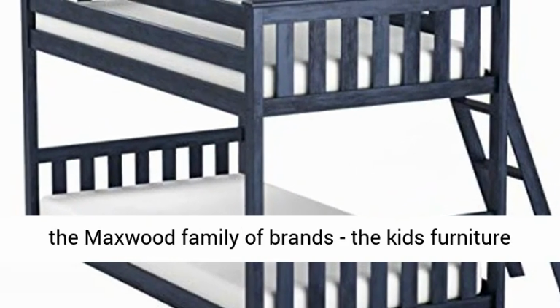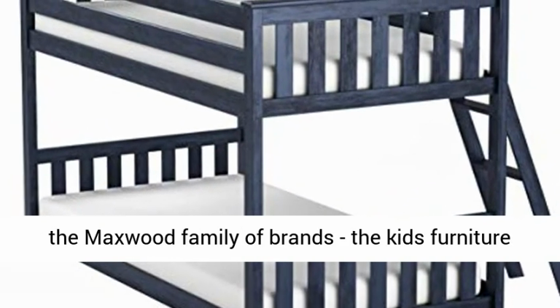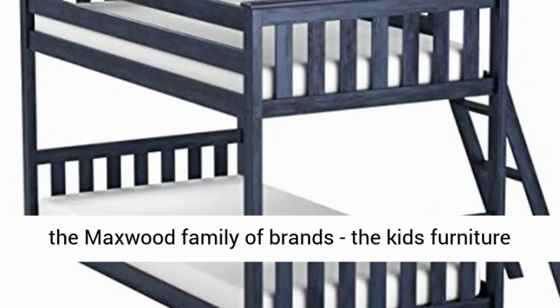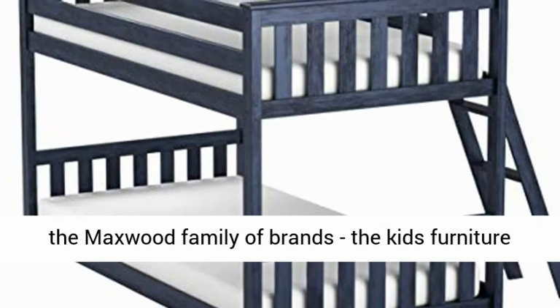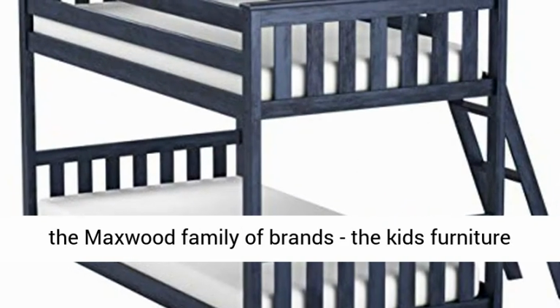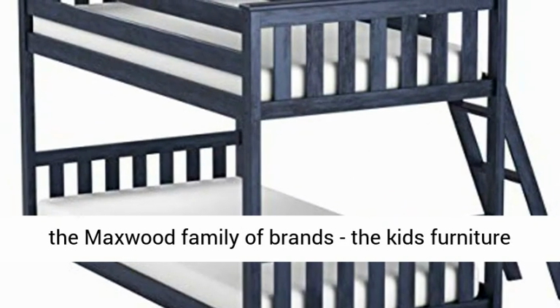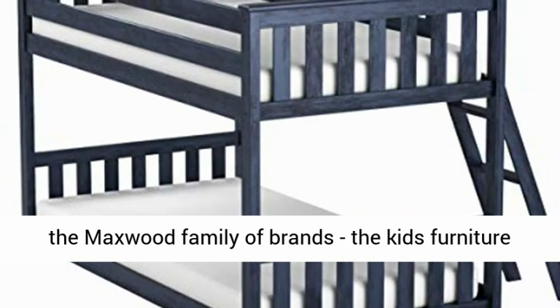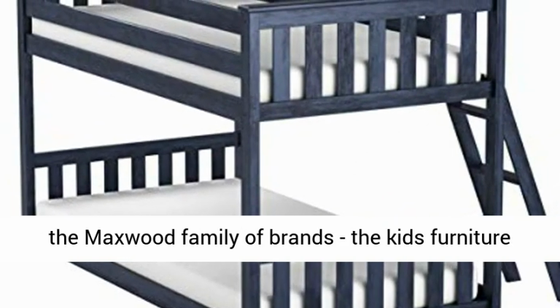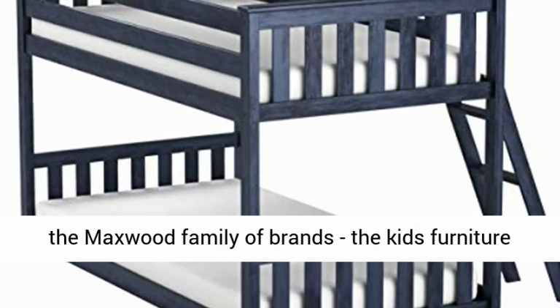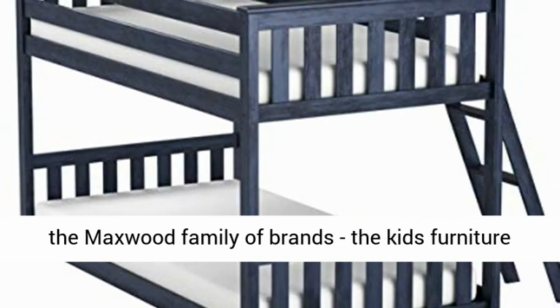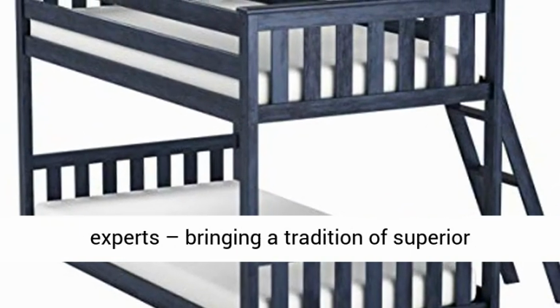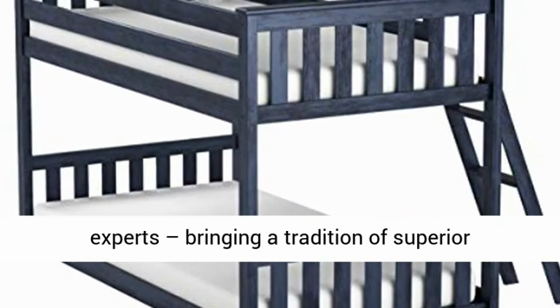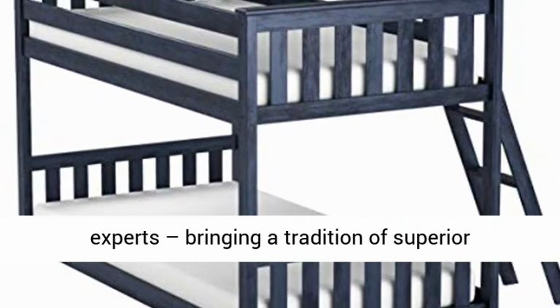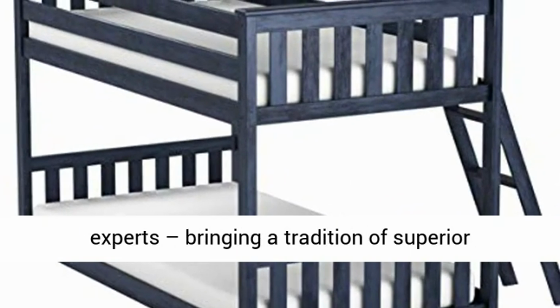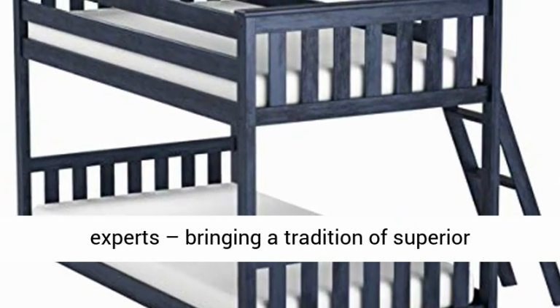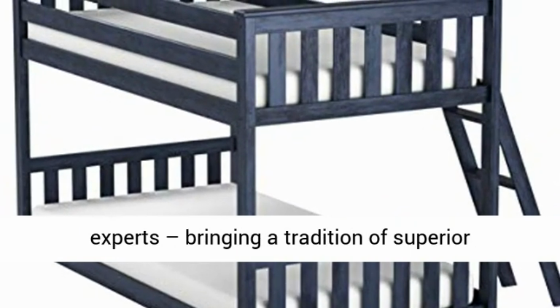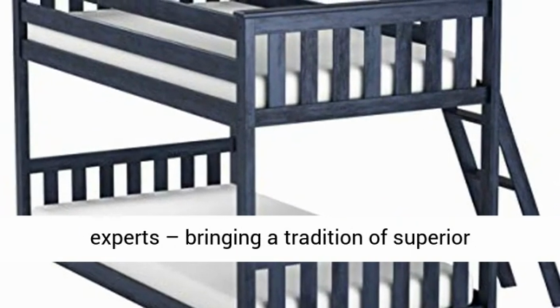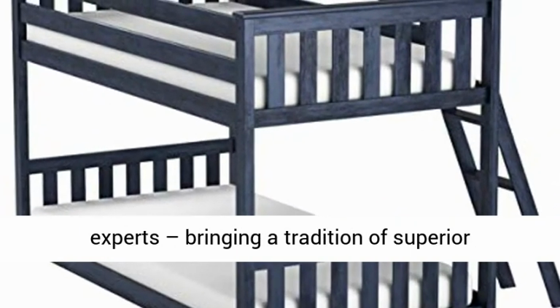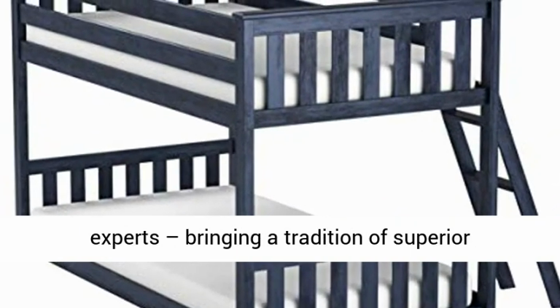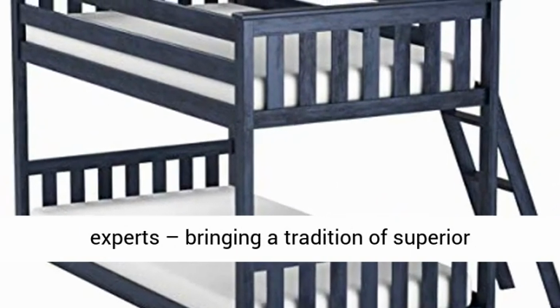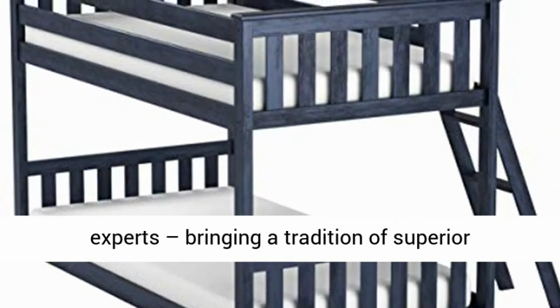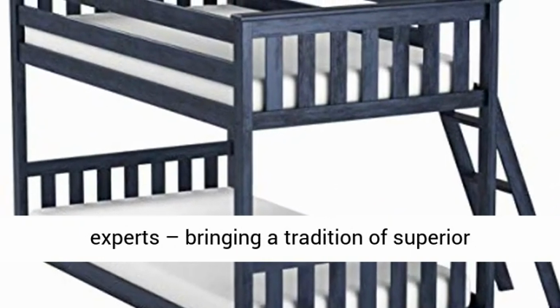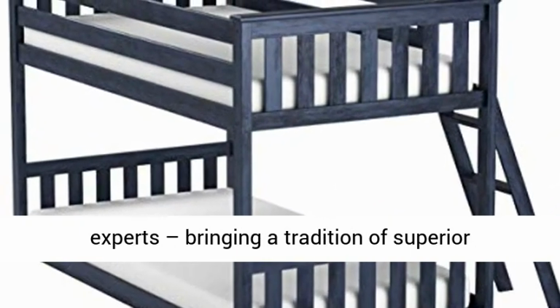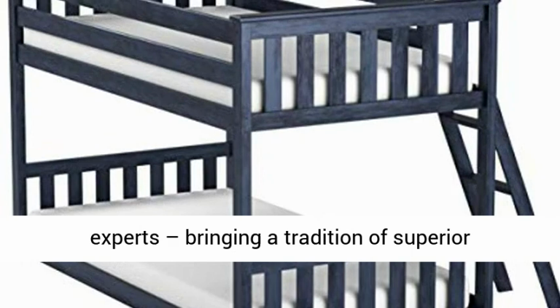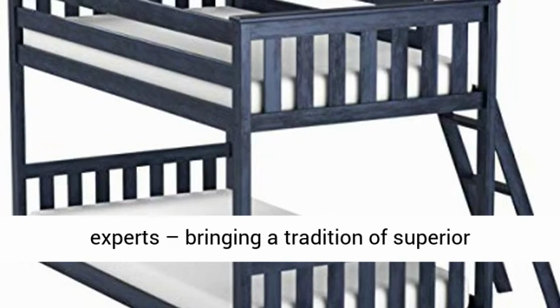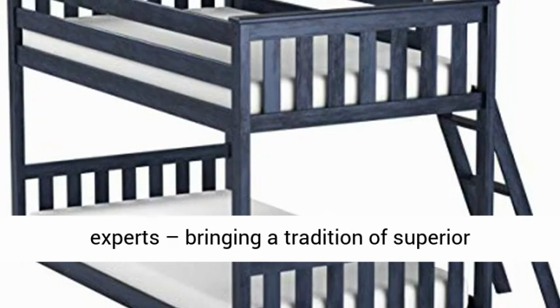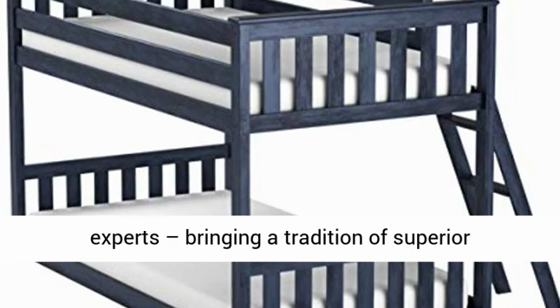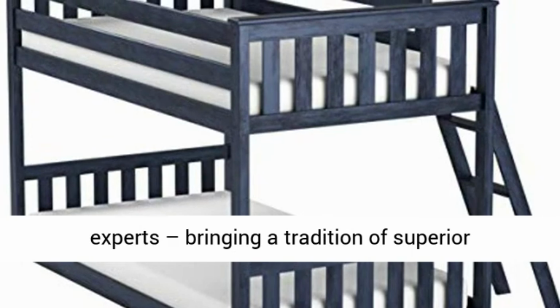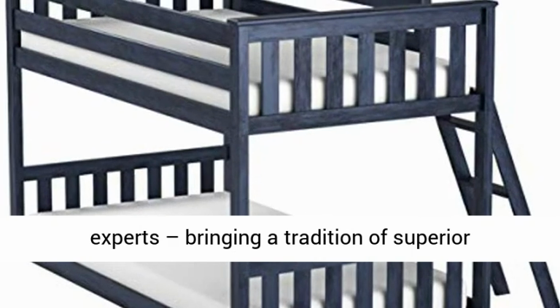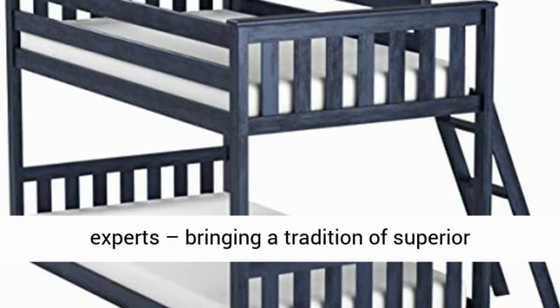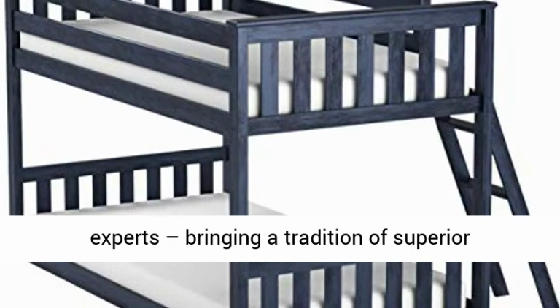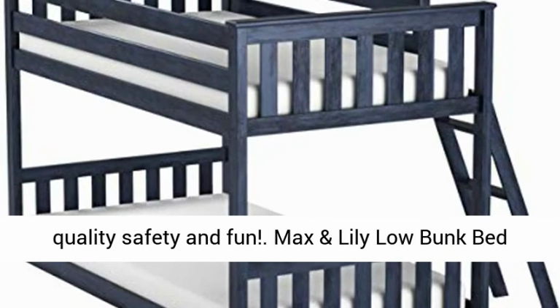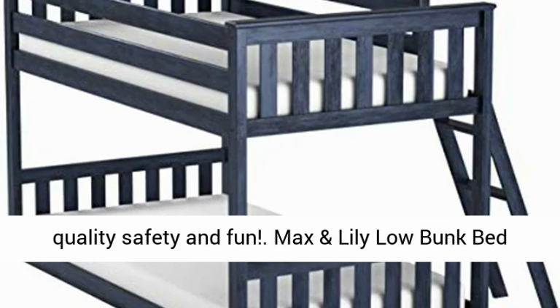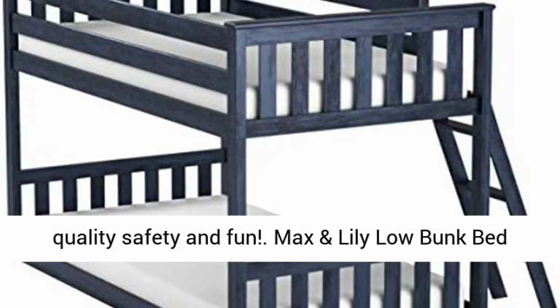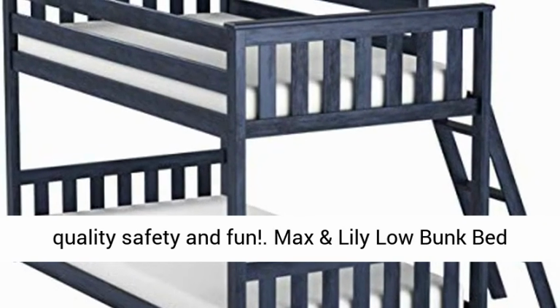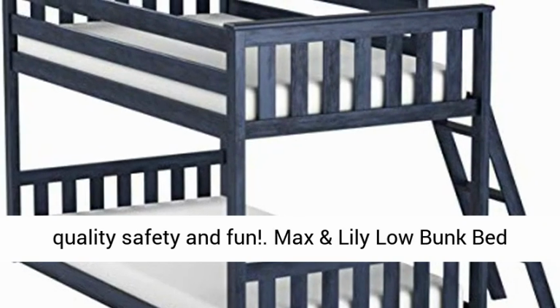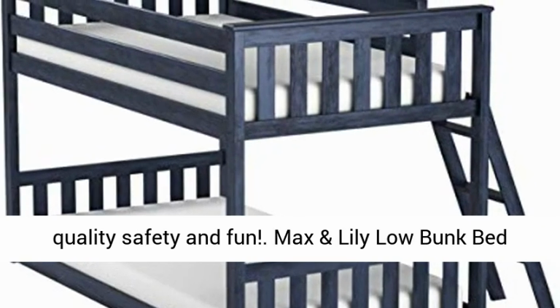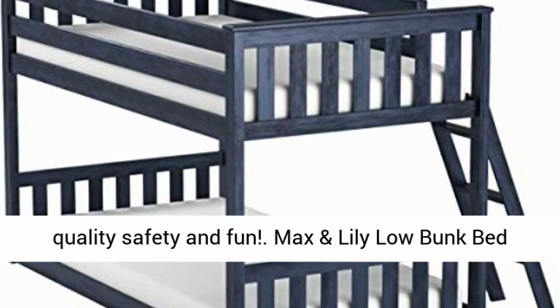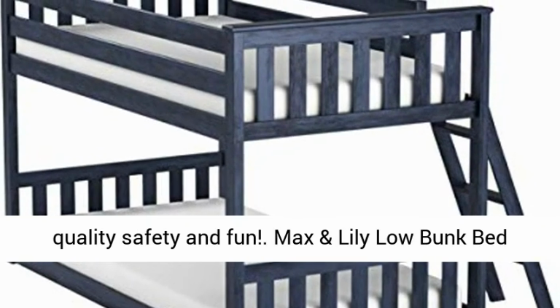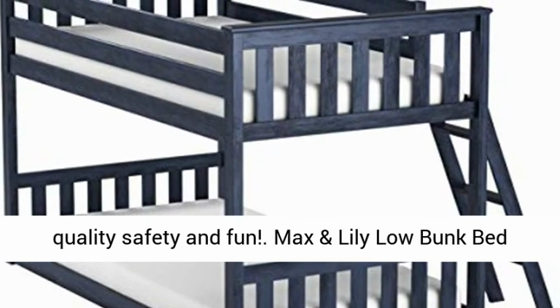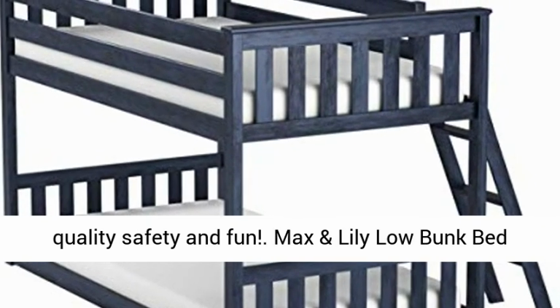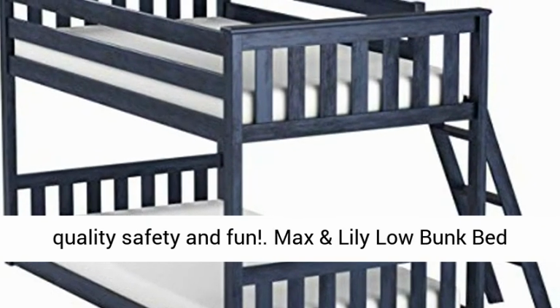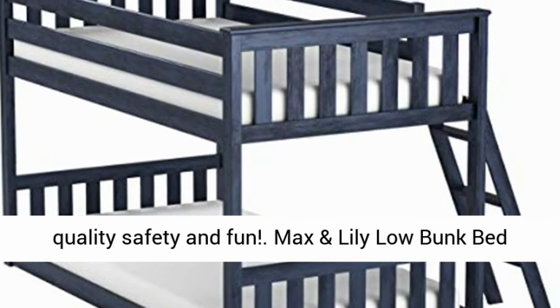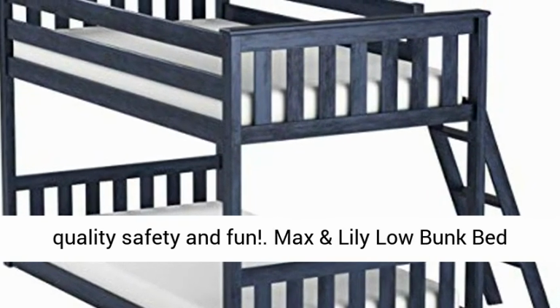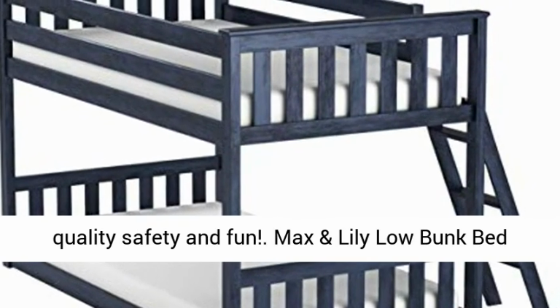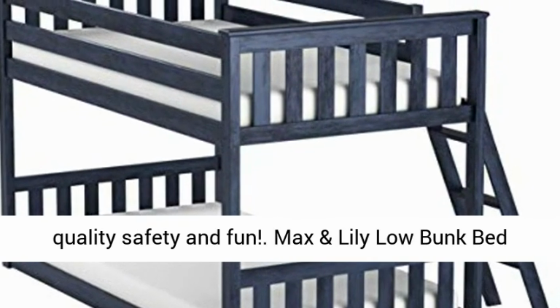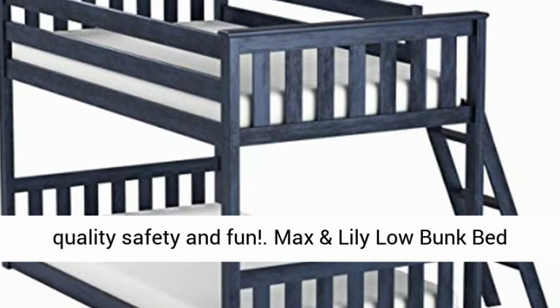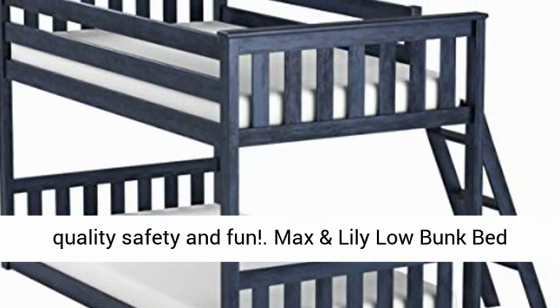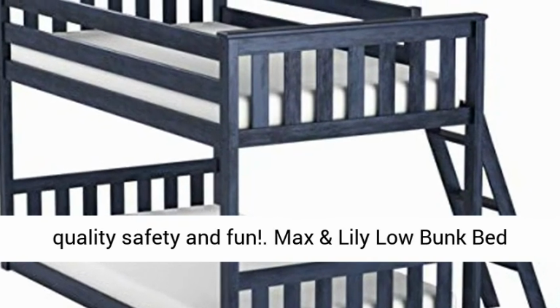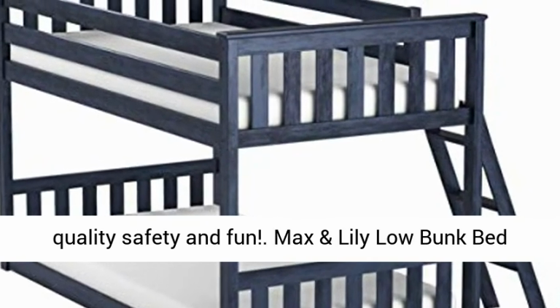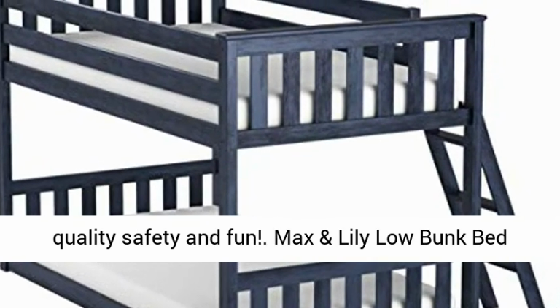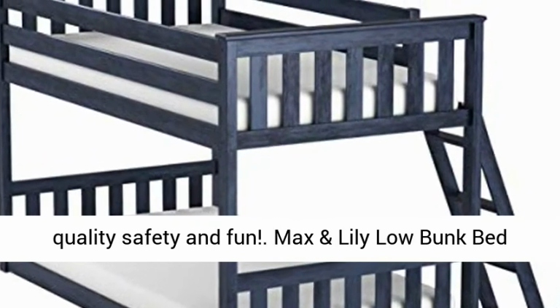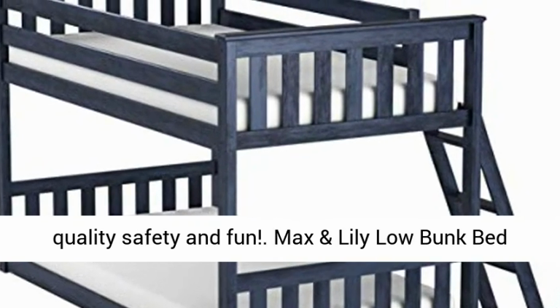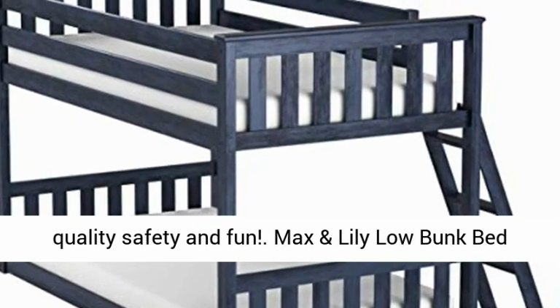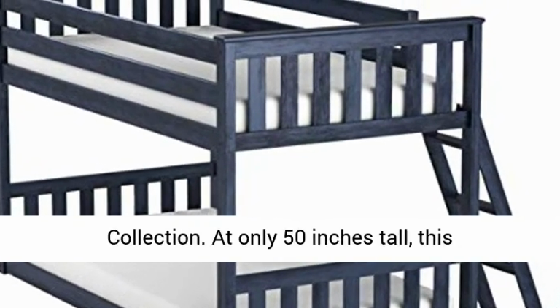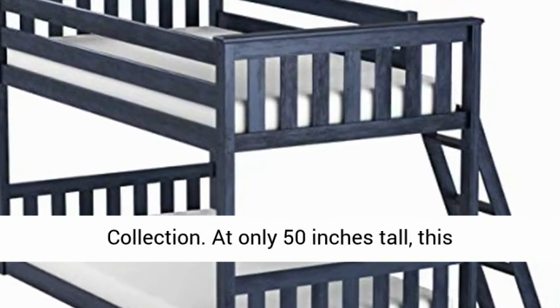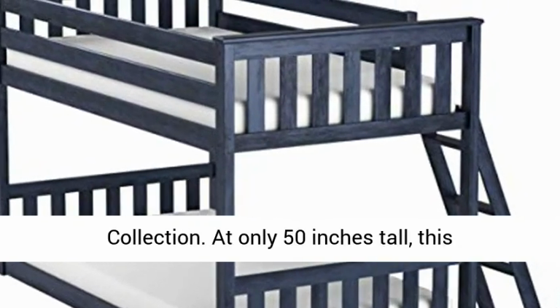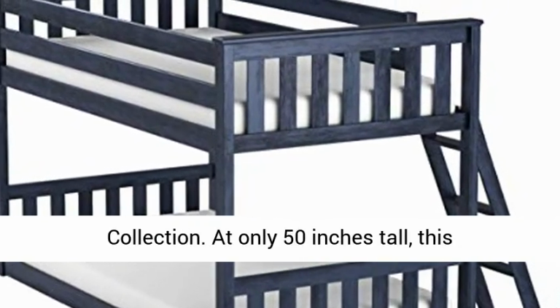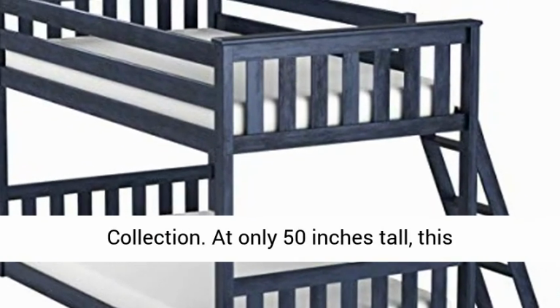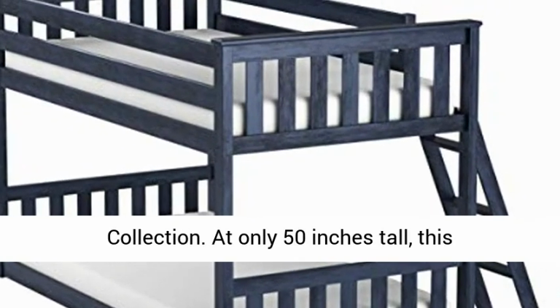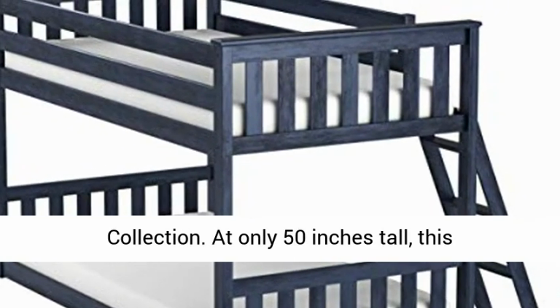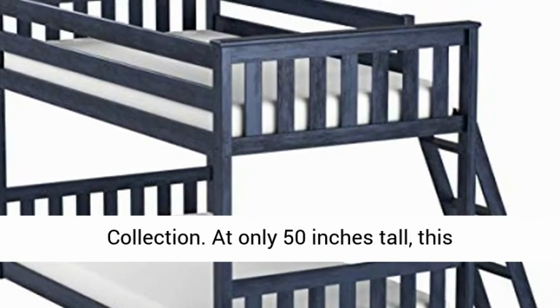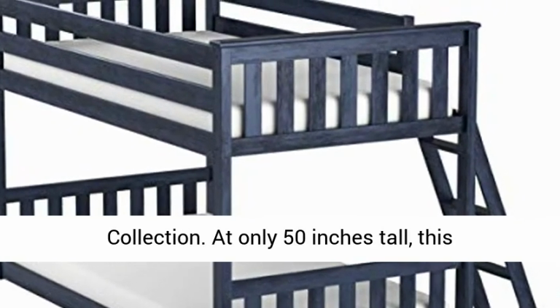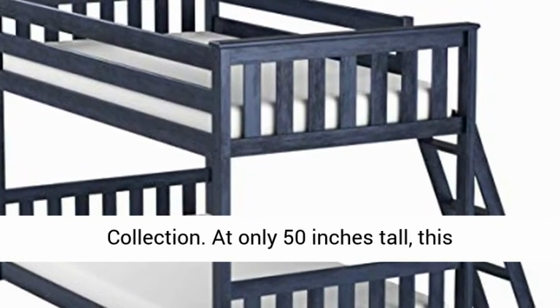Max and Lily is a member of the Max Wood family of brands — the kids' furniture experts, bringing a tradition of superior quality, safety, and fun.